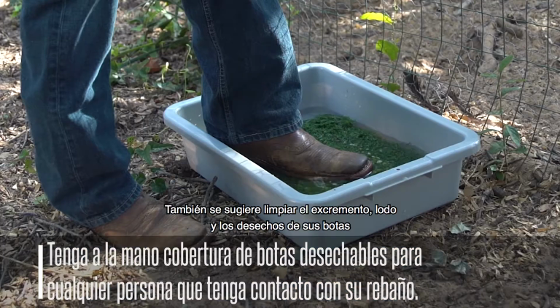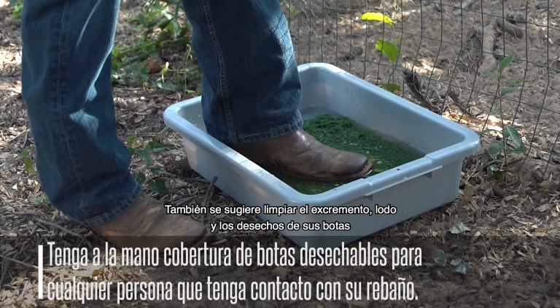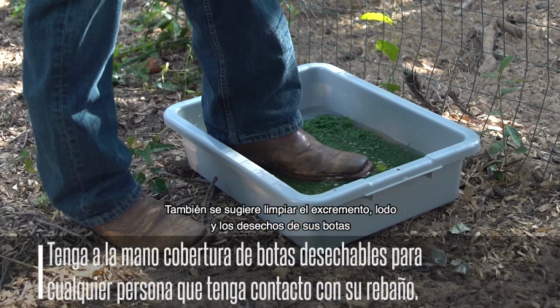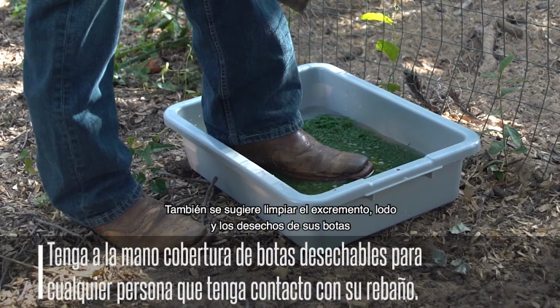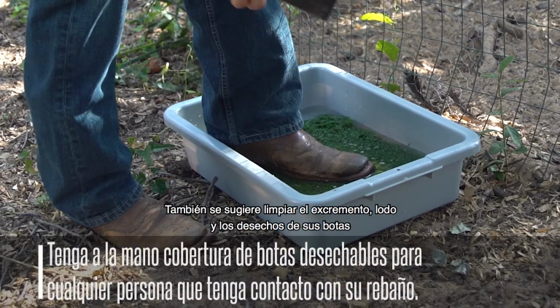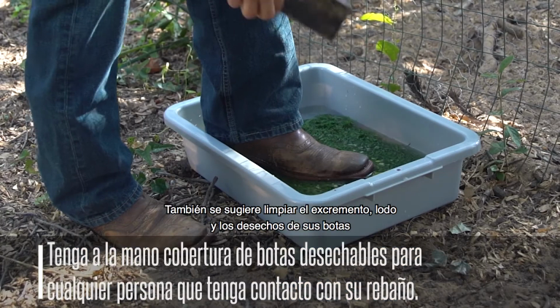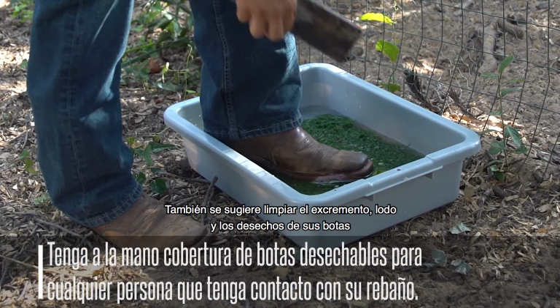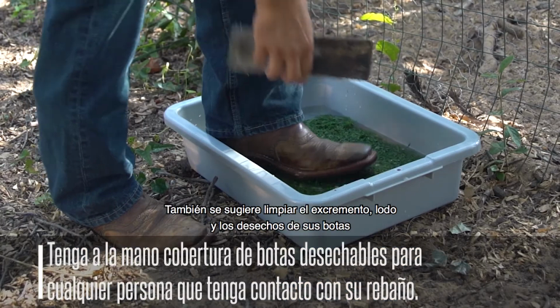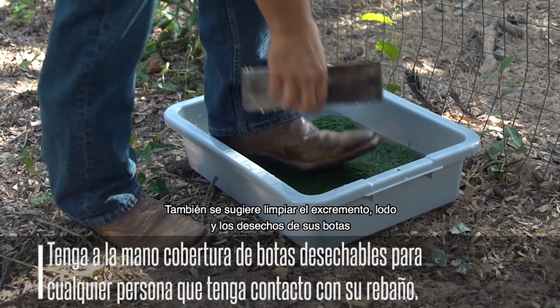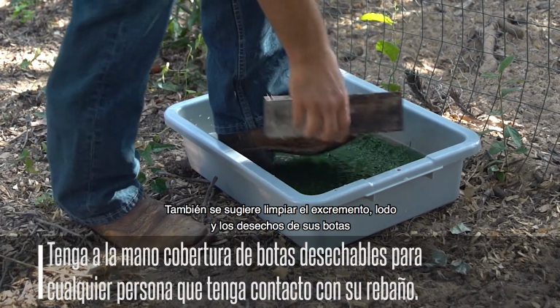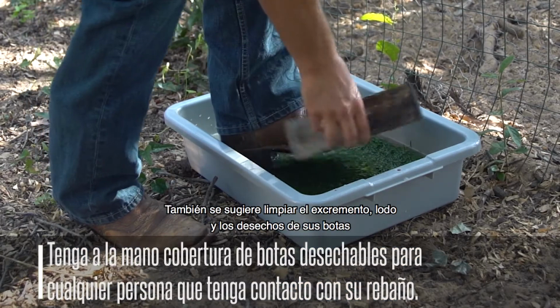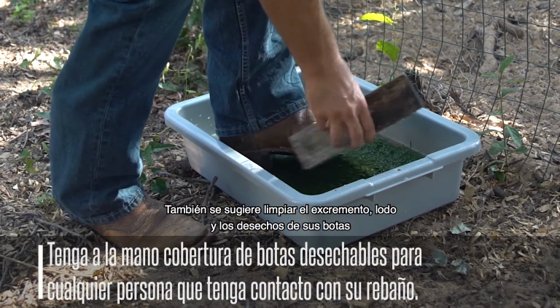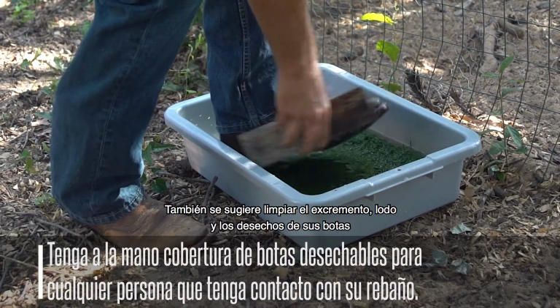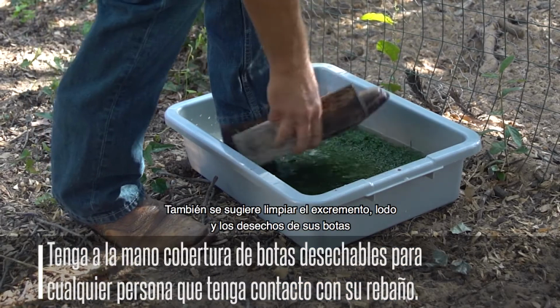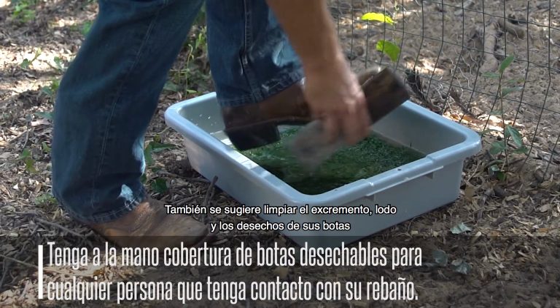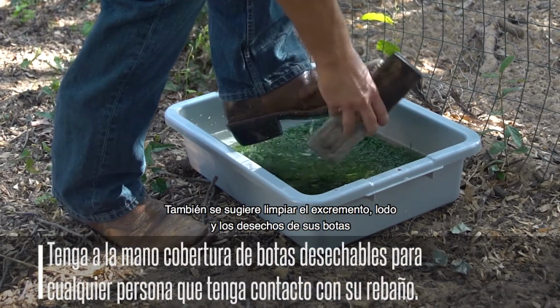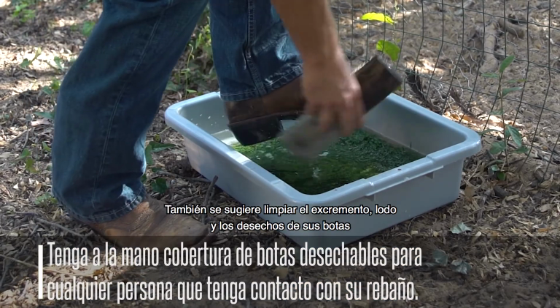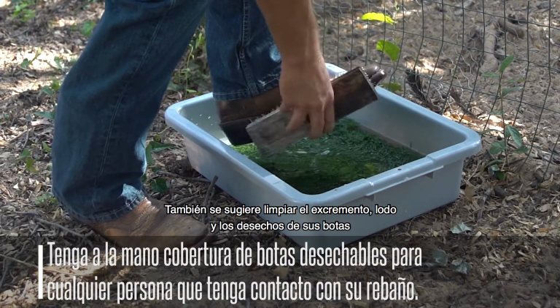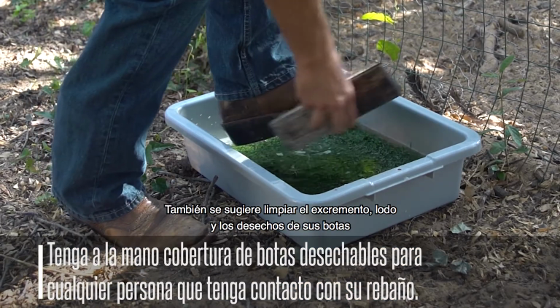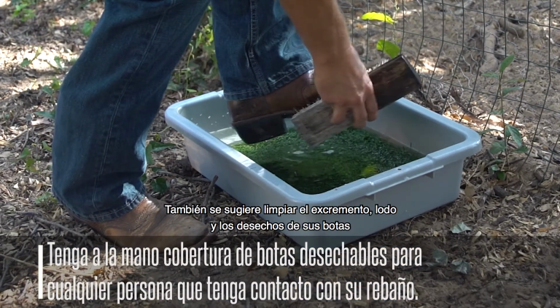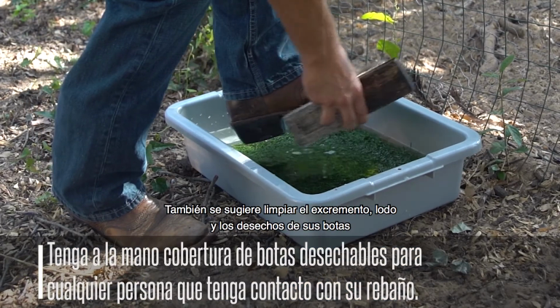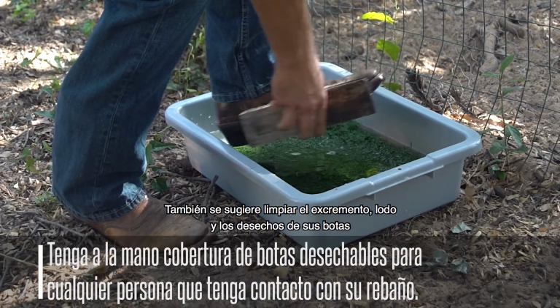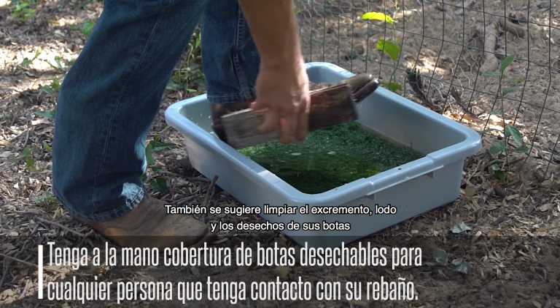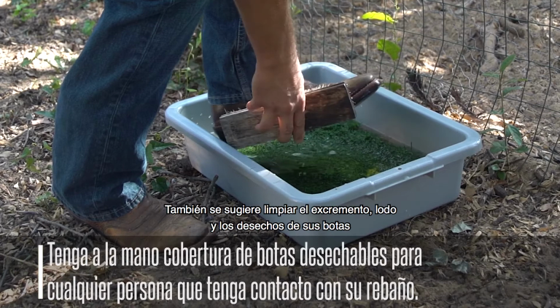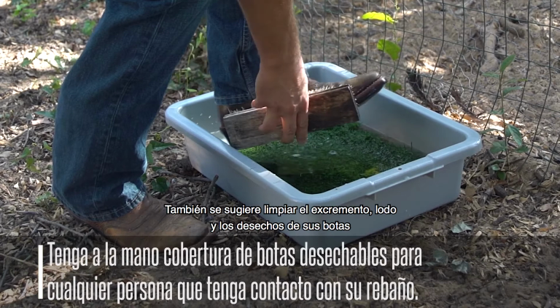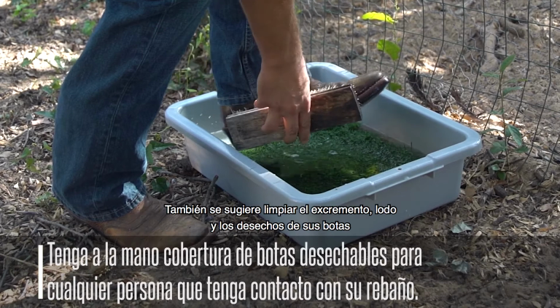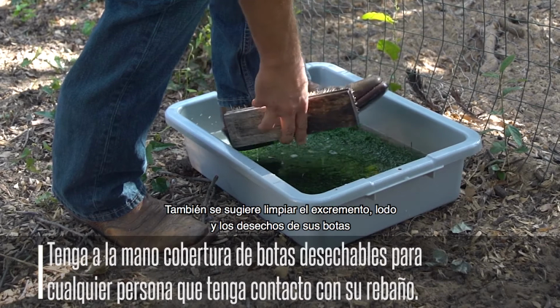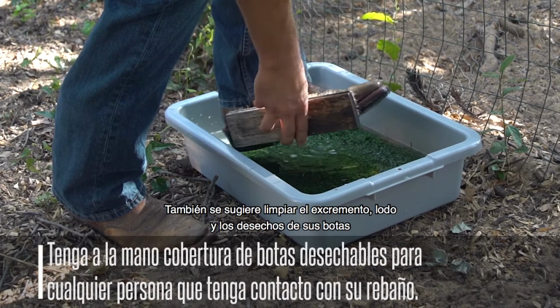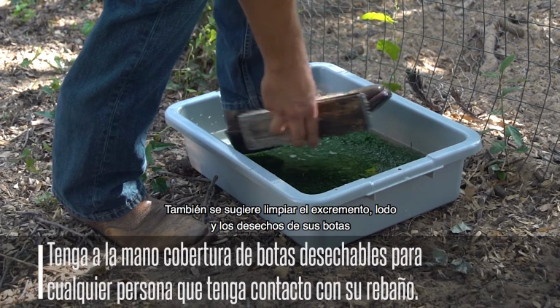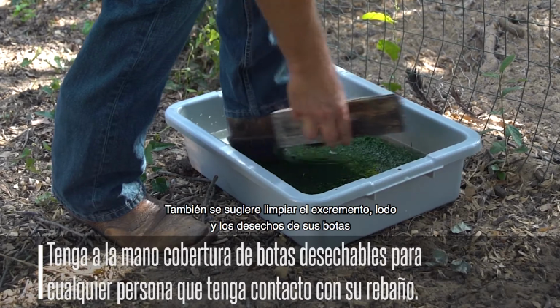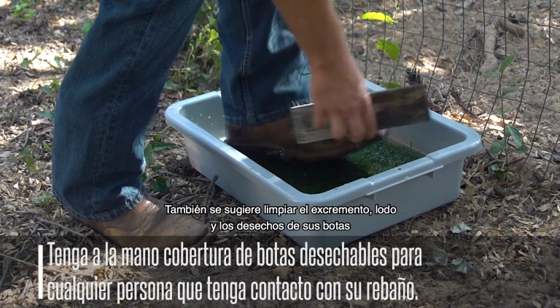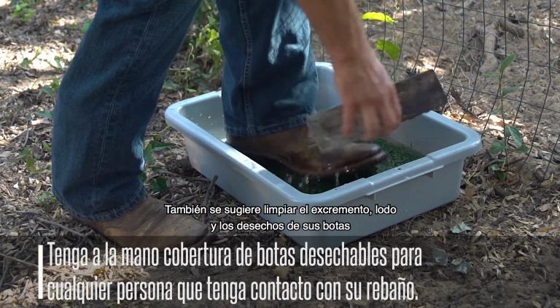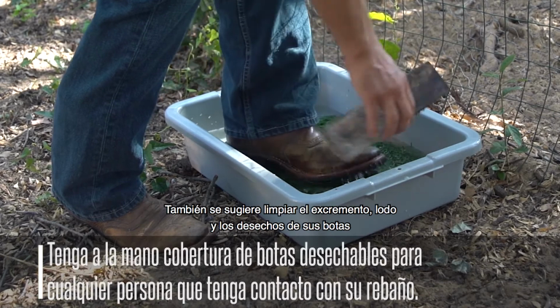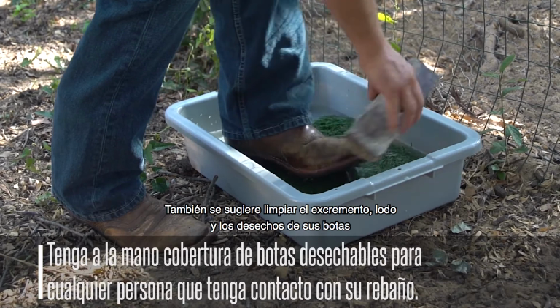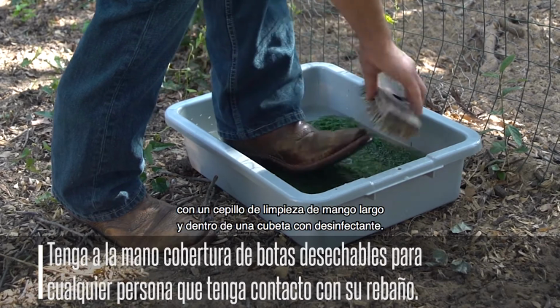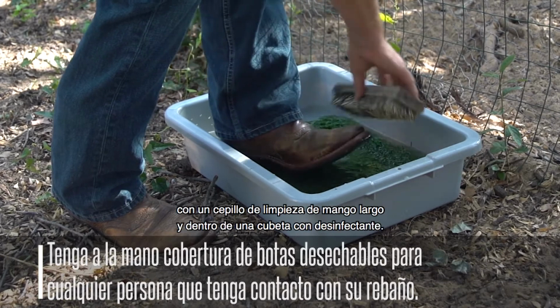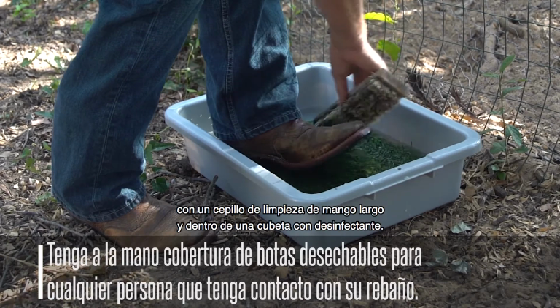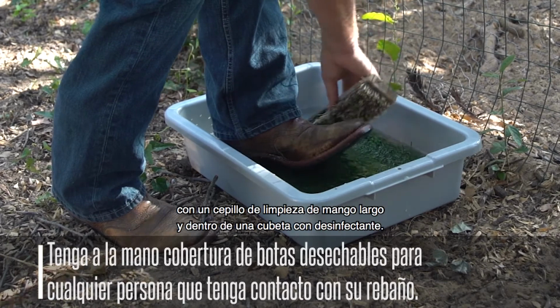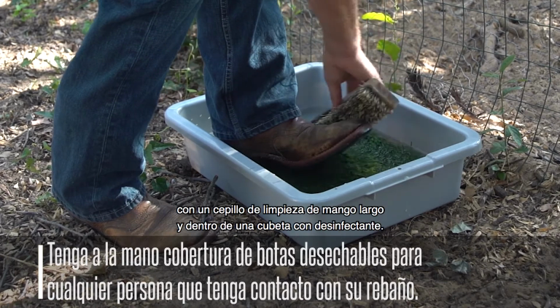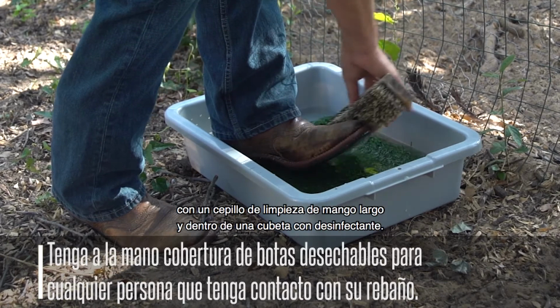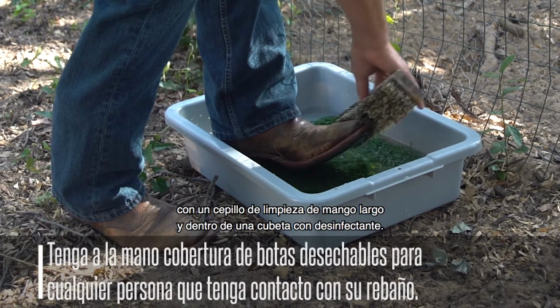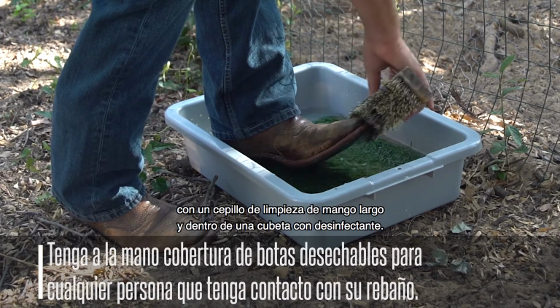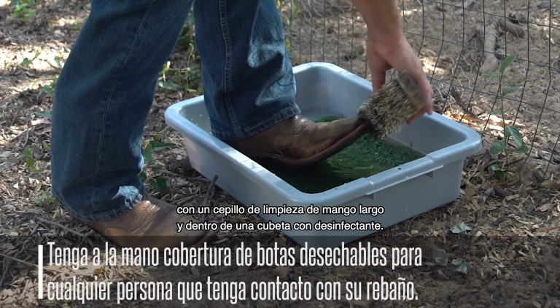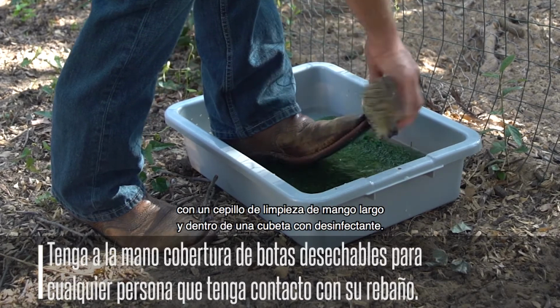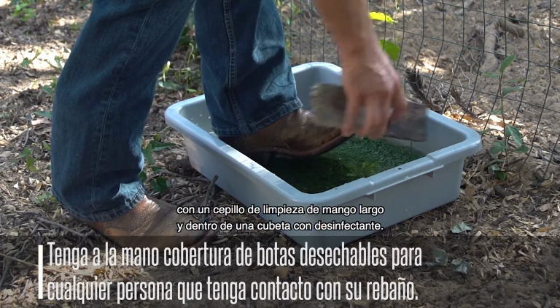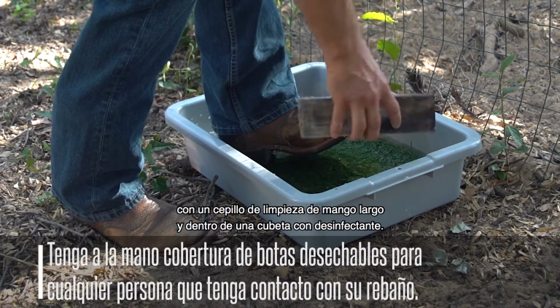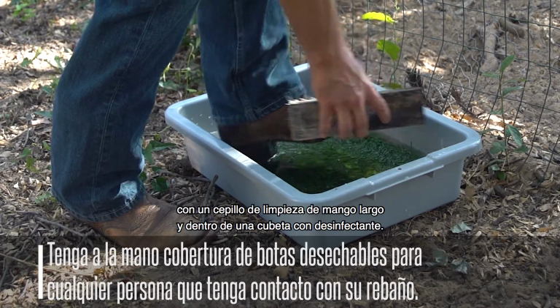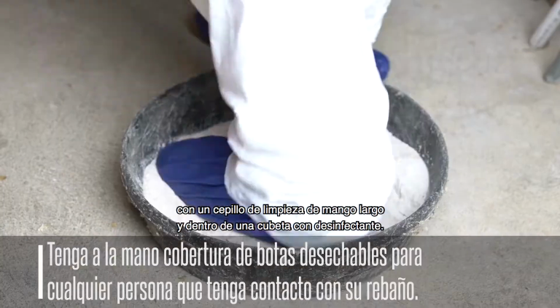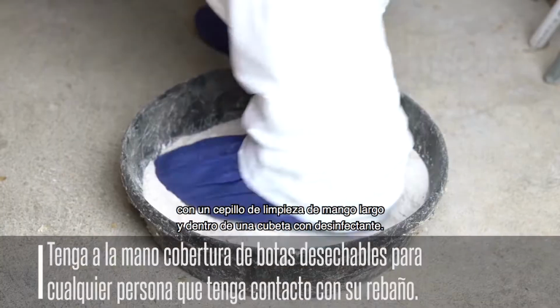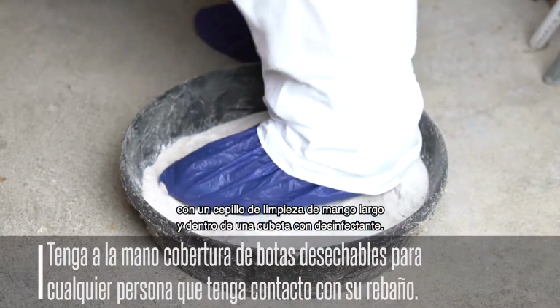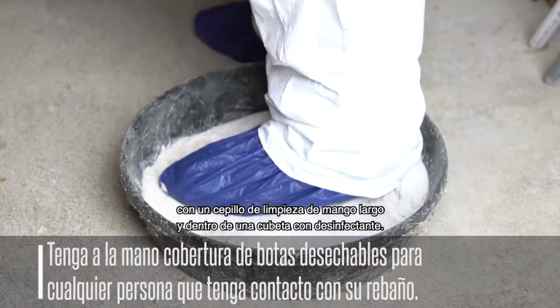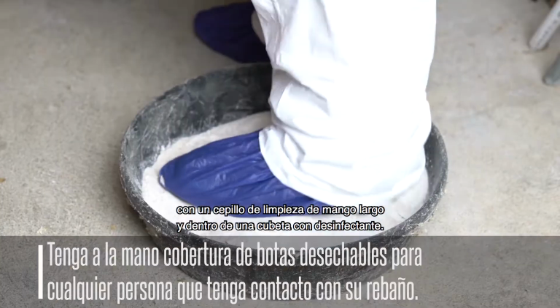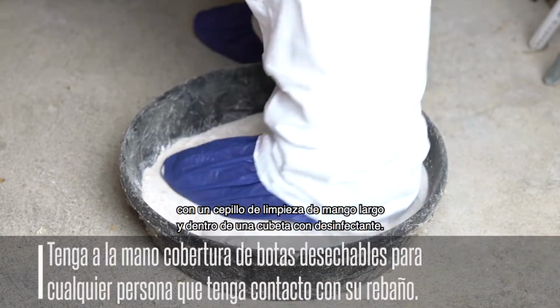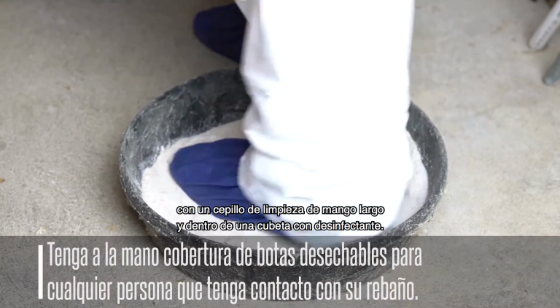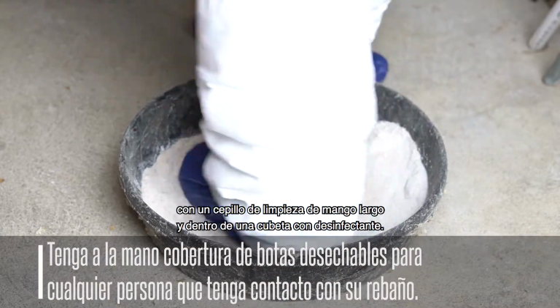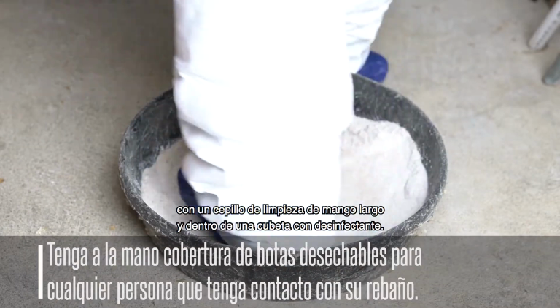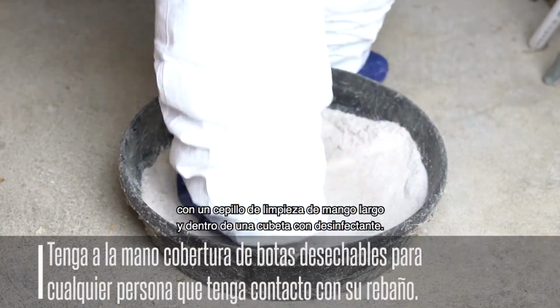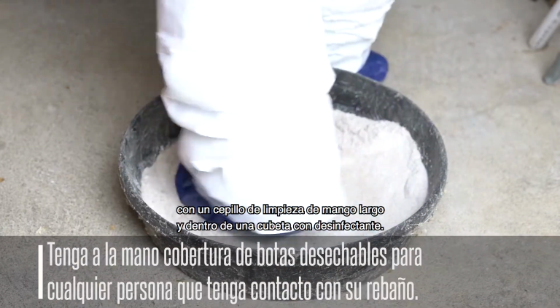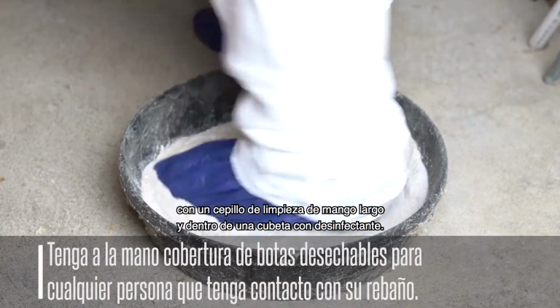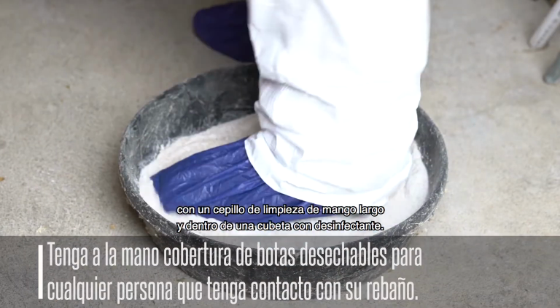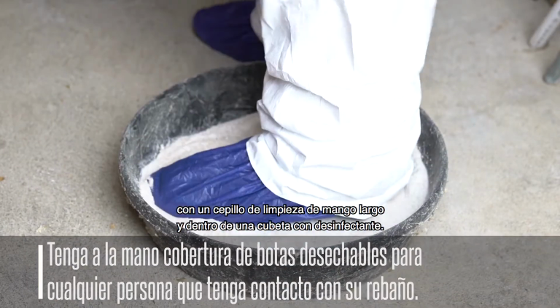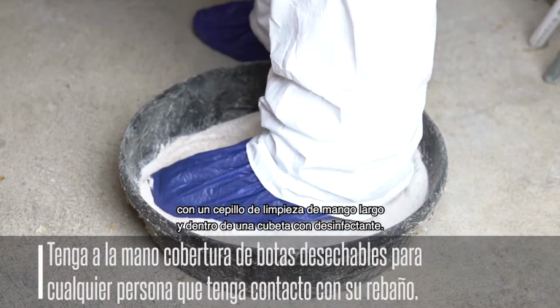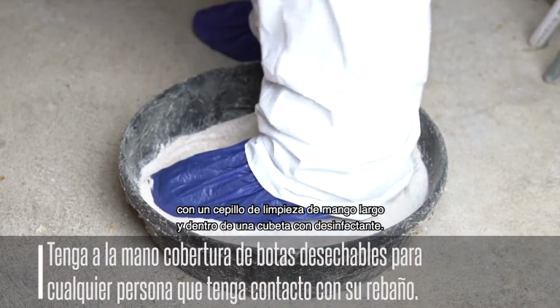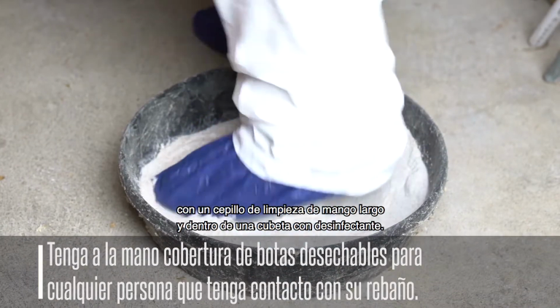Another option is to remove any manure, mud, and debris from your boots with a long-handled scrub brush and a disinfectant boot bath.